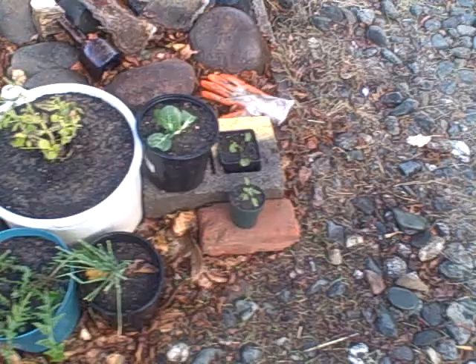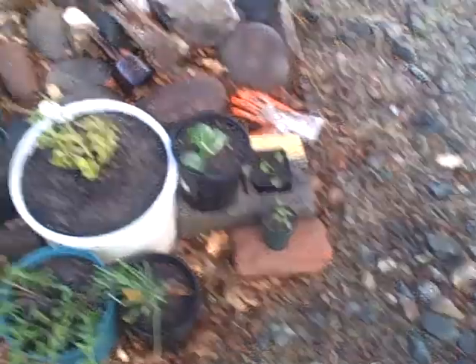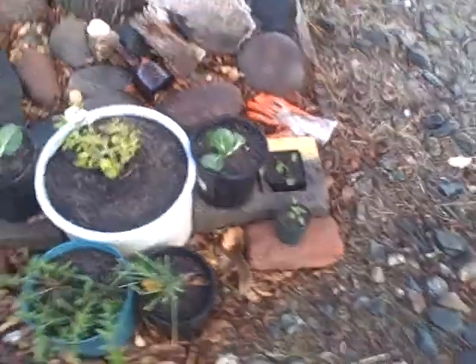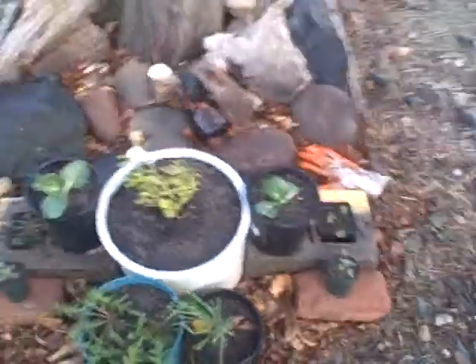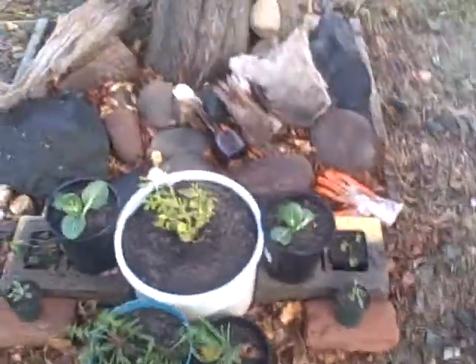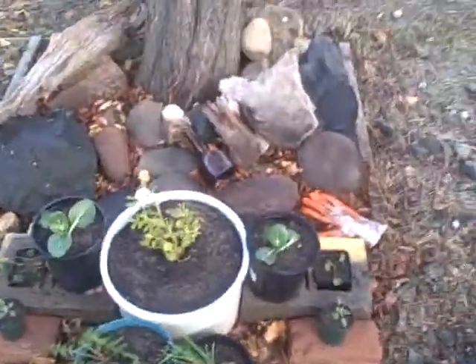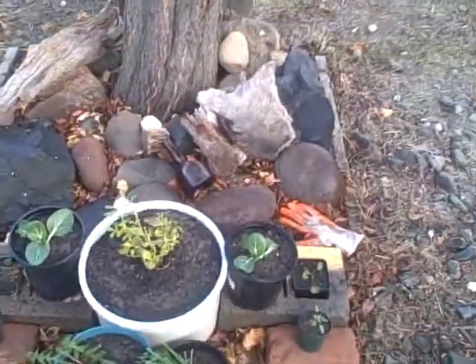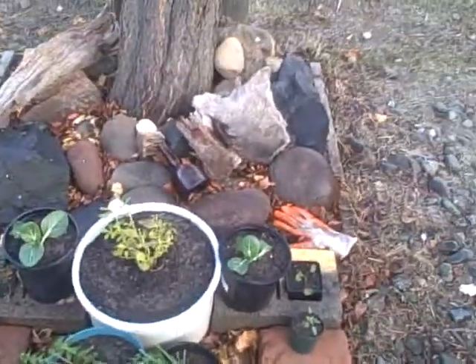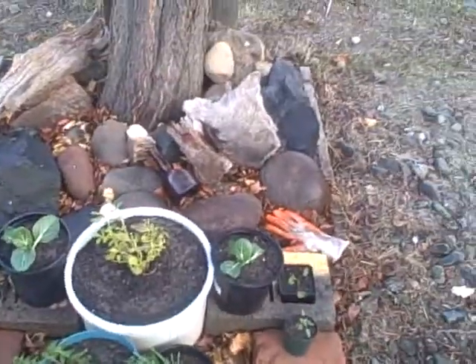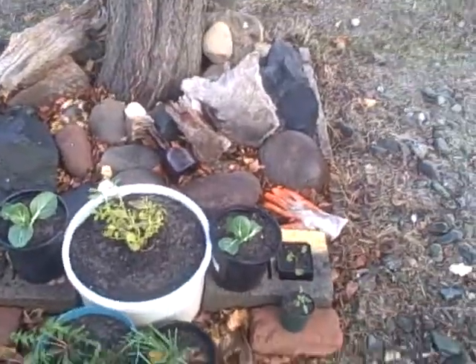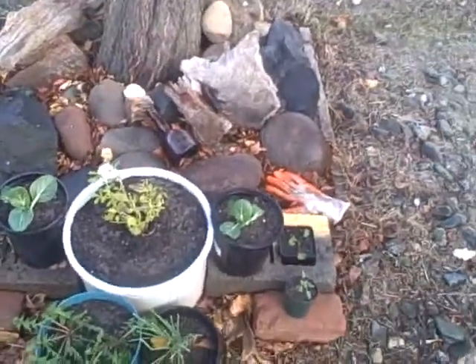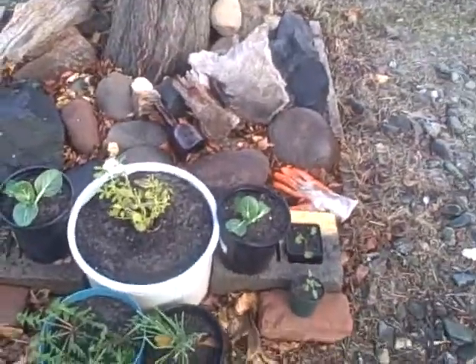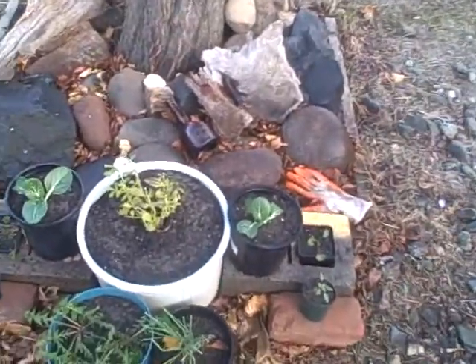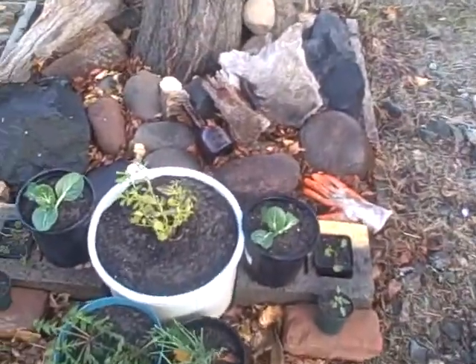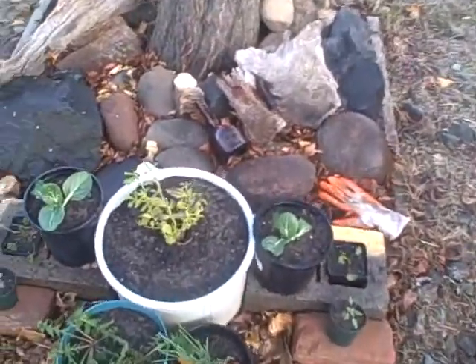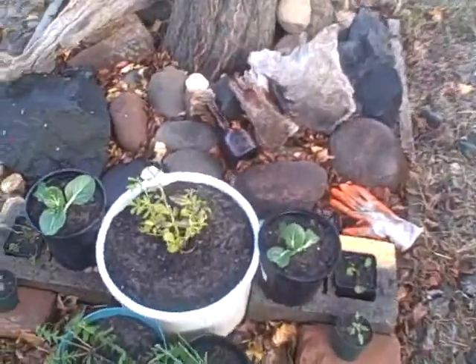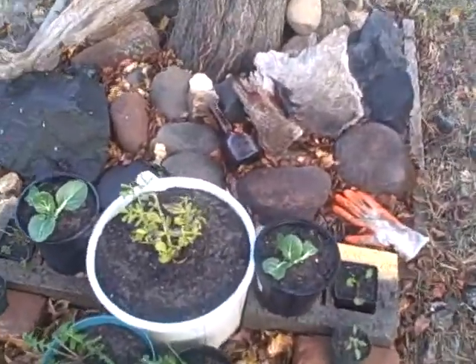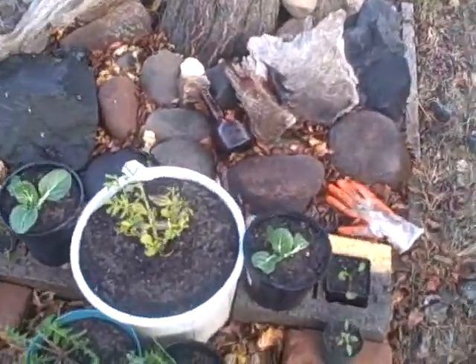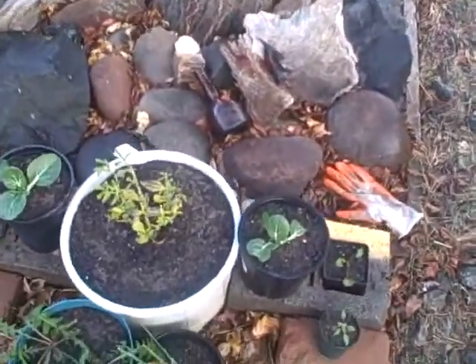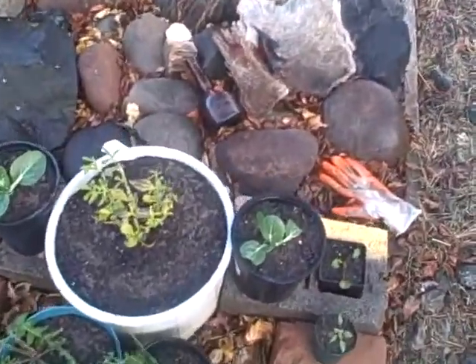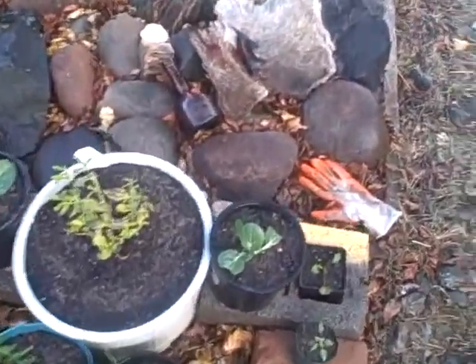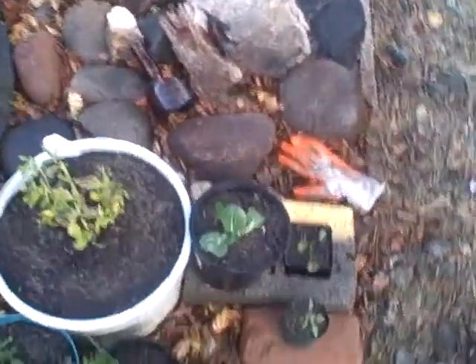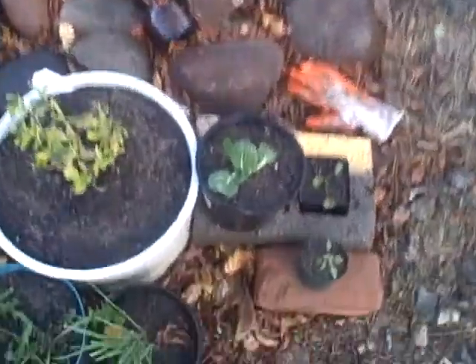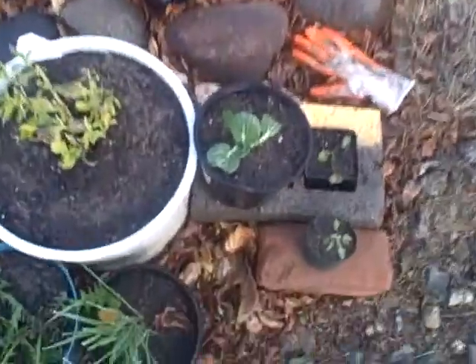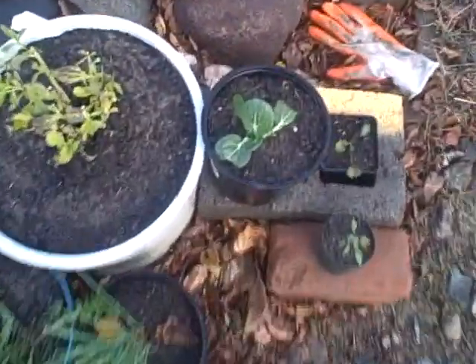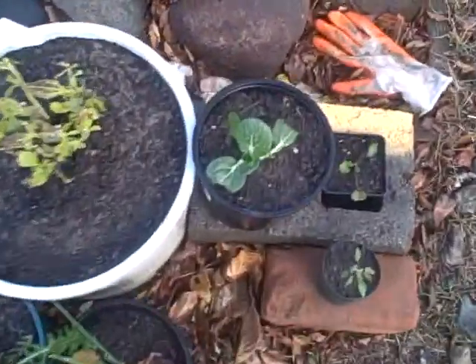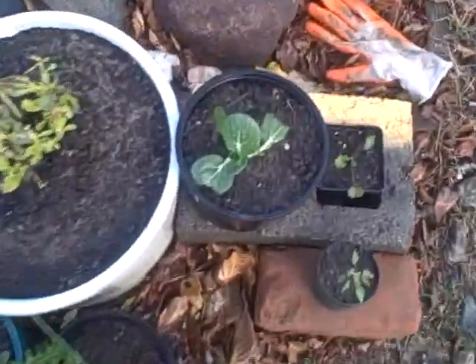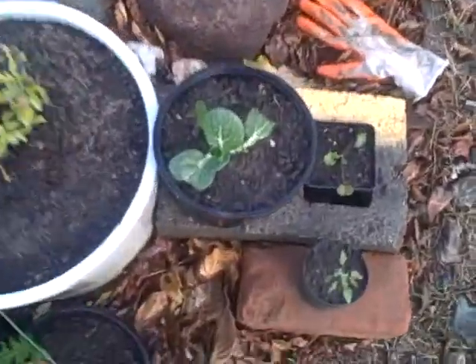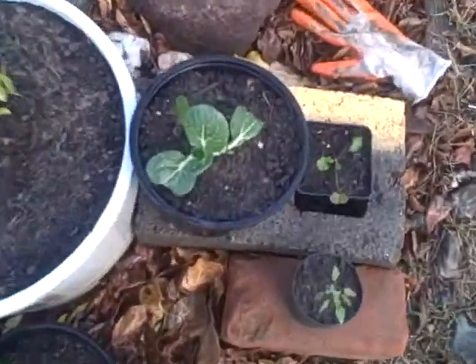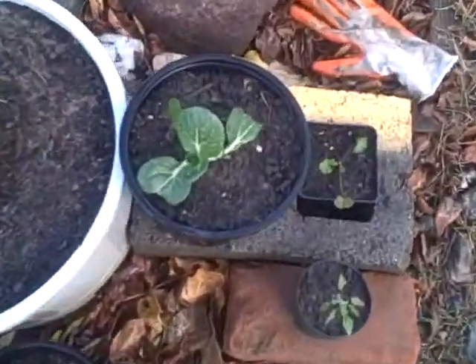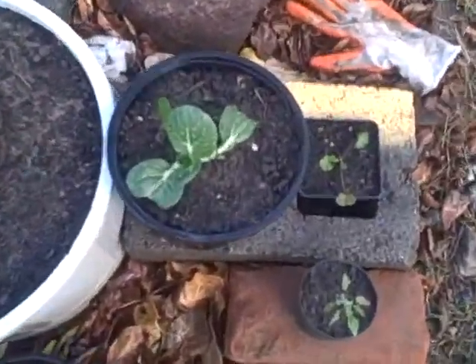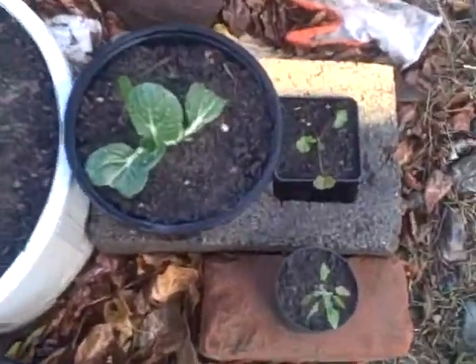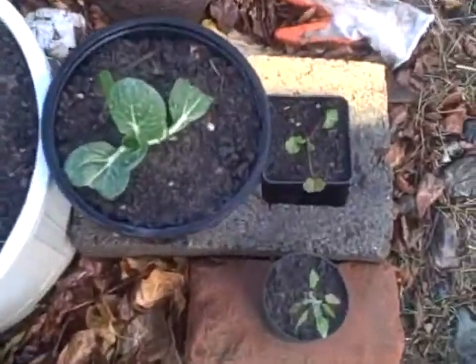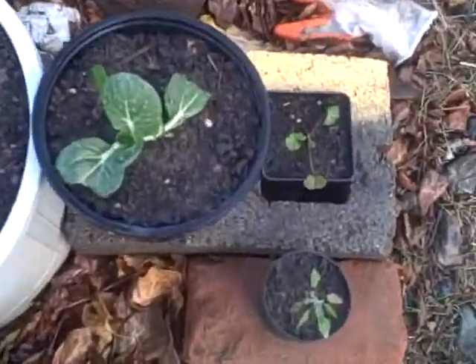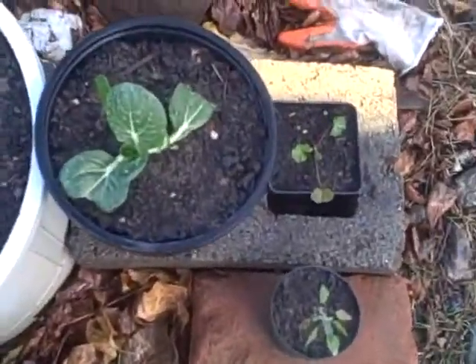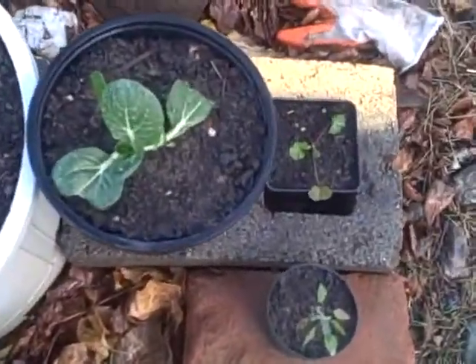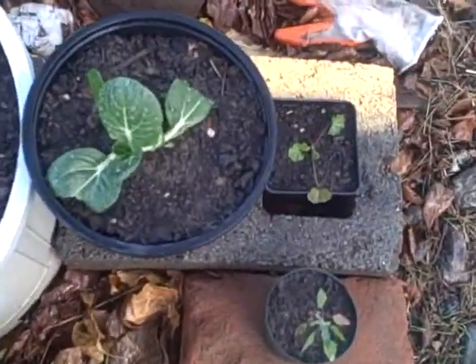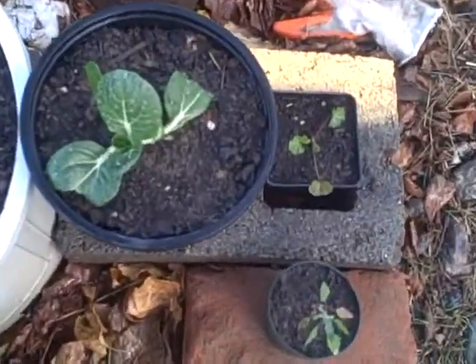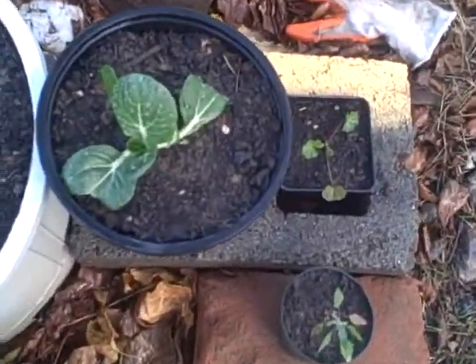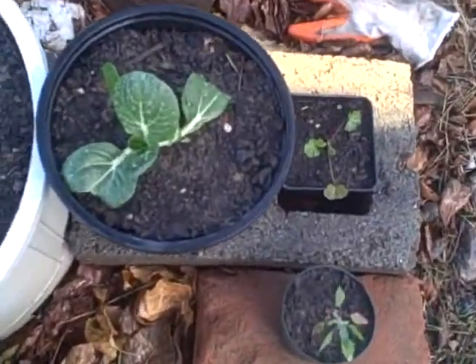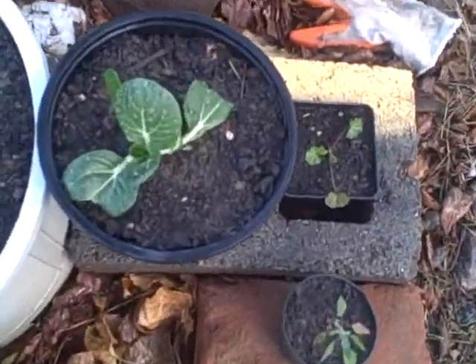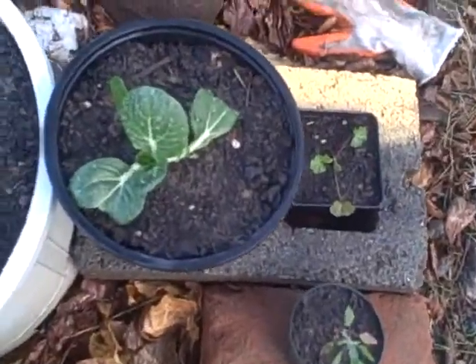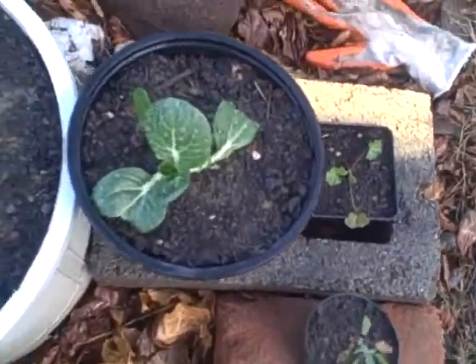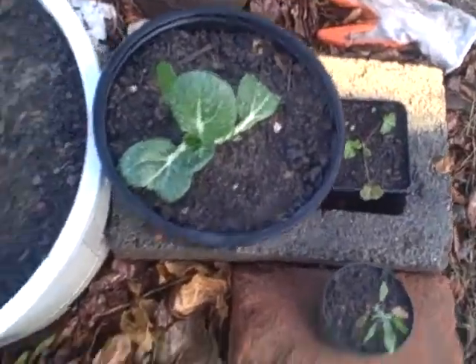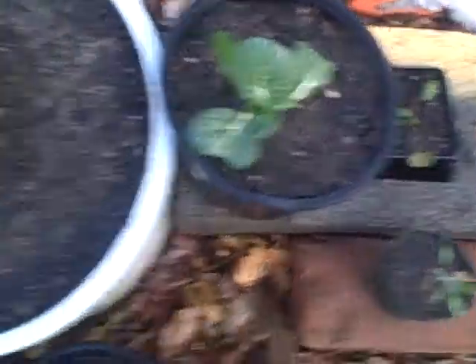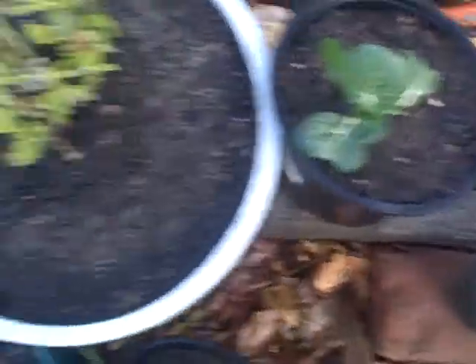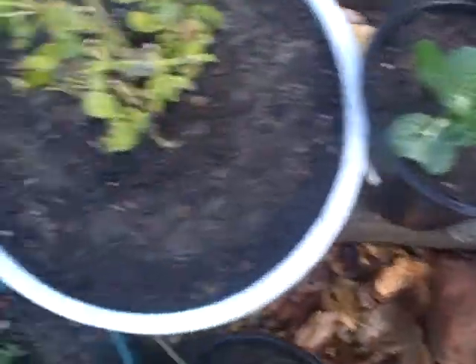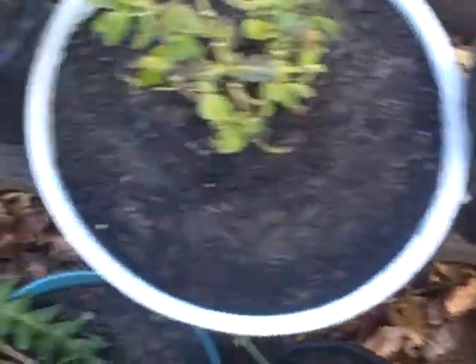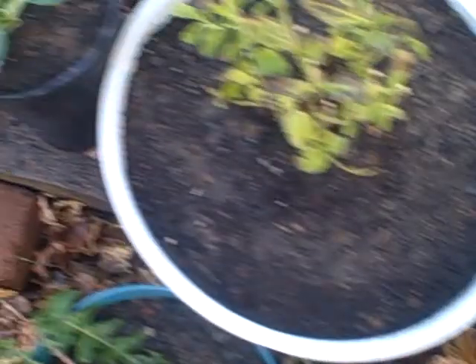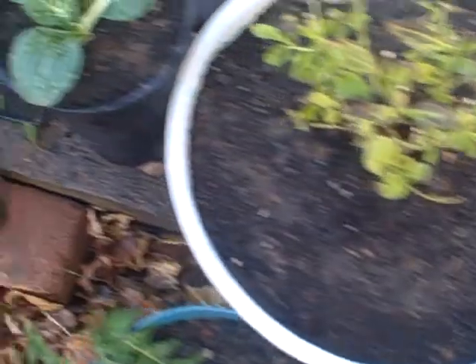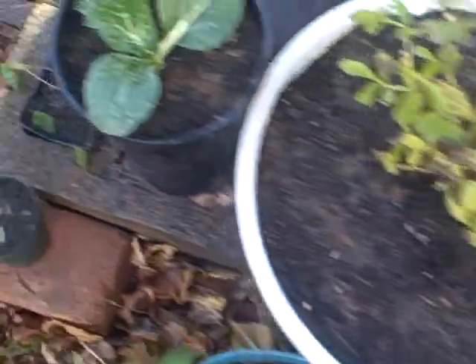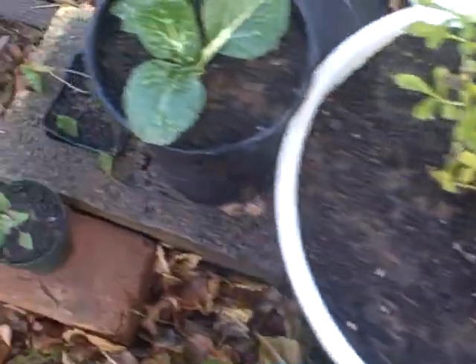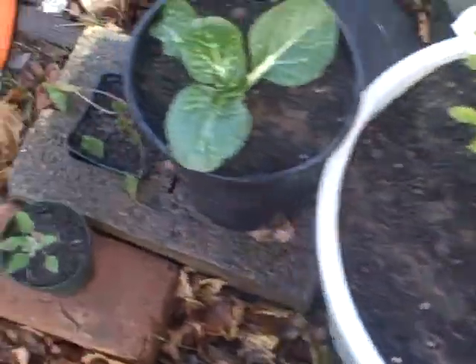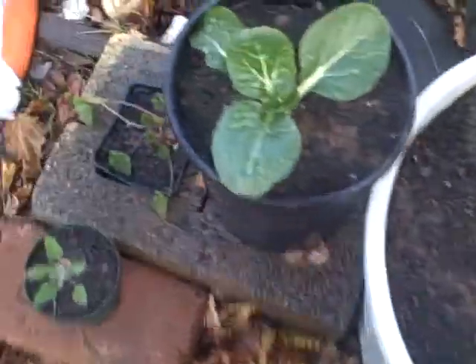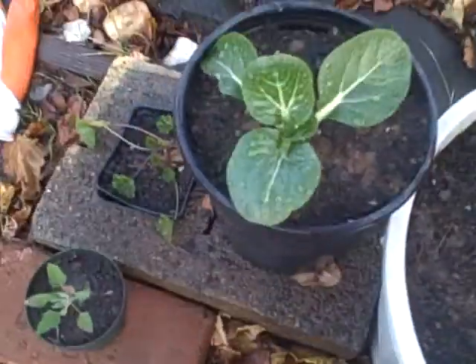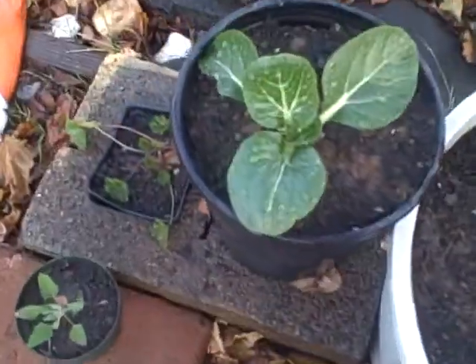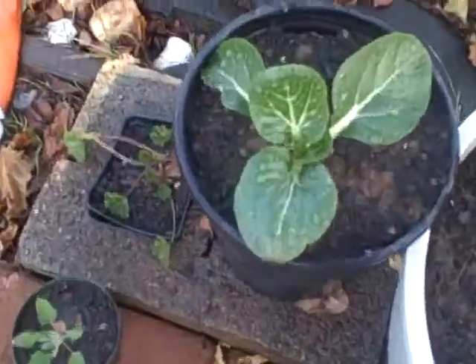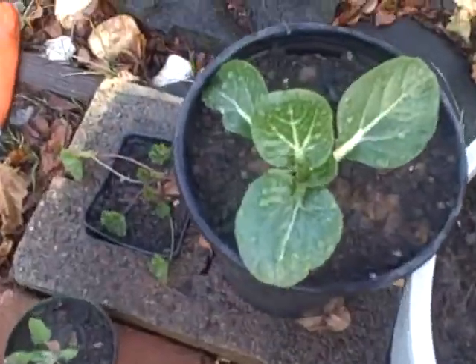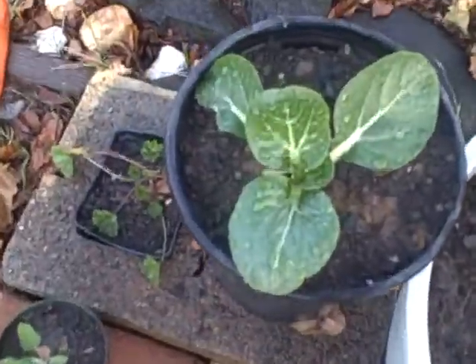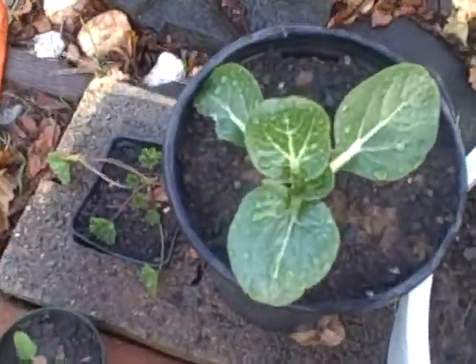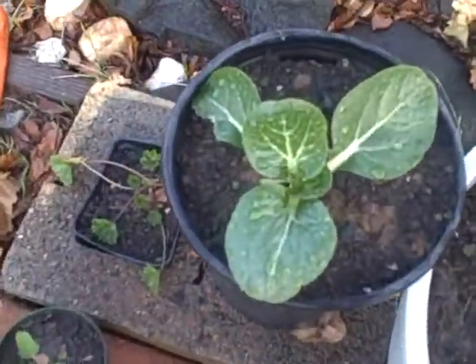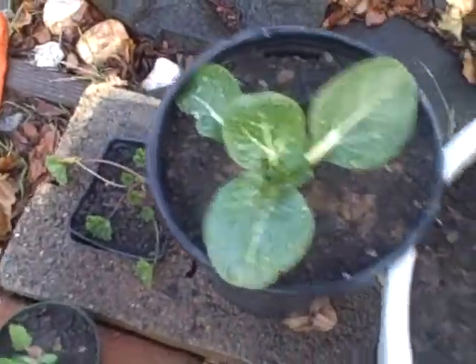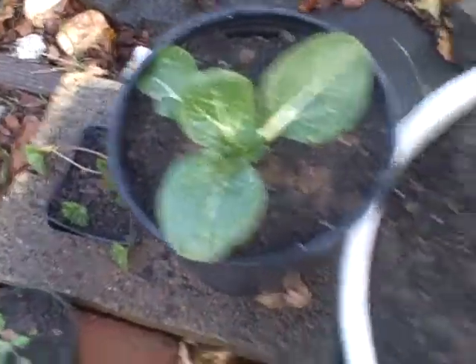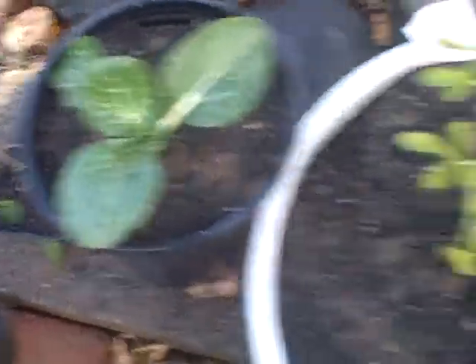I'm just doing a quick garden update. Right here I planted some bok choys in these pots on each side here.